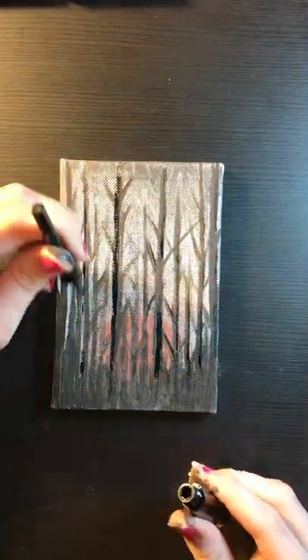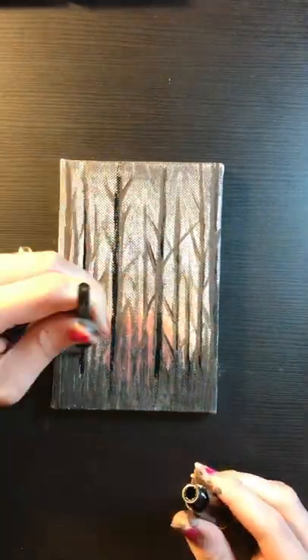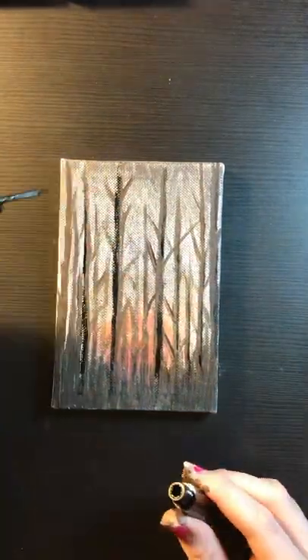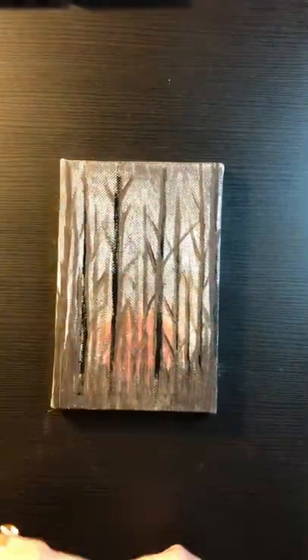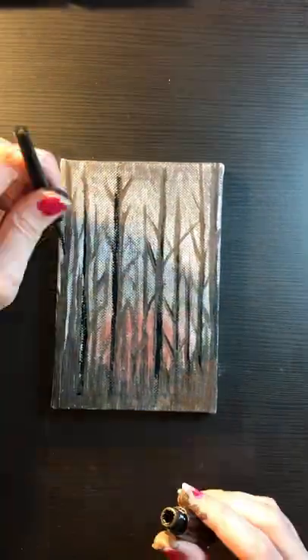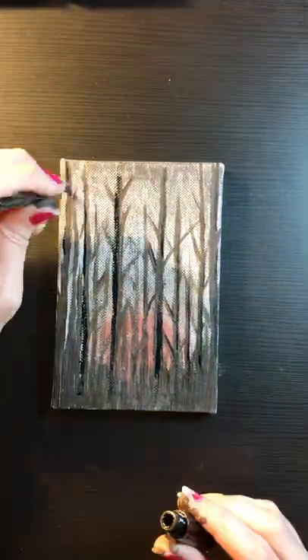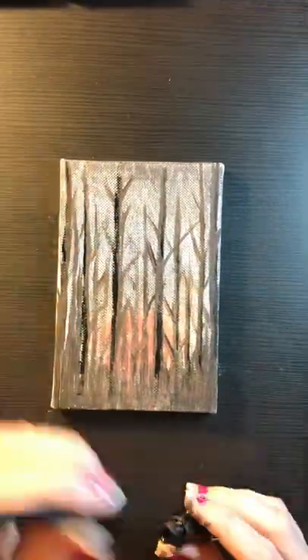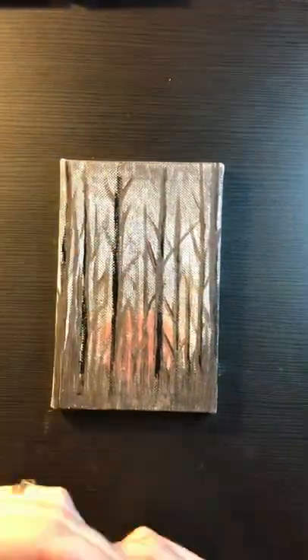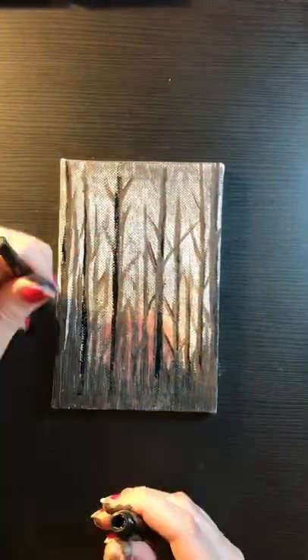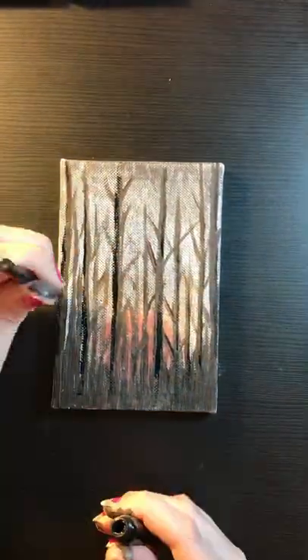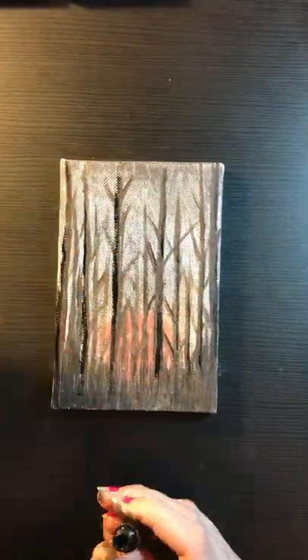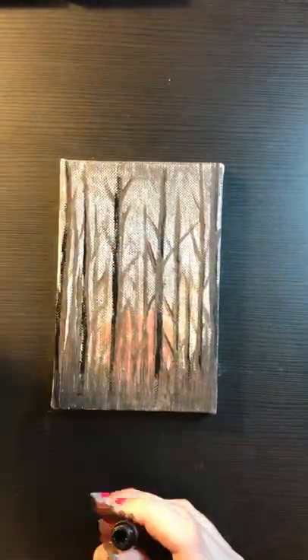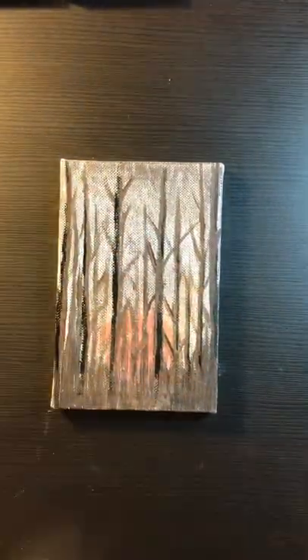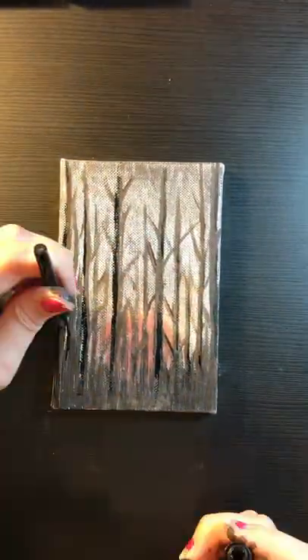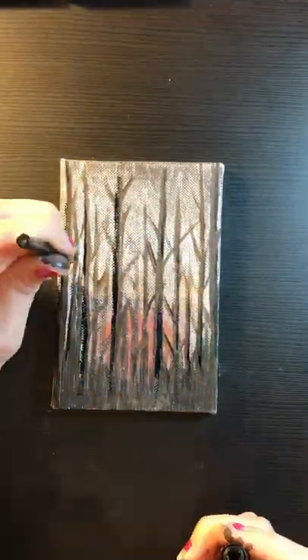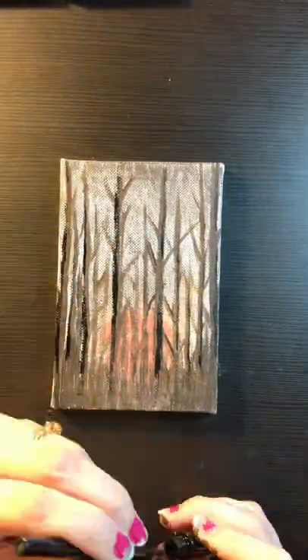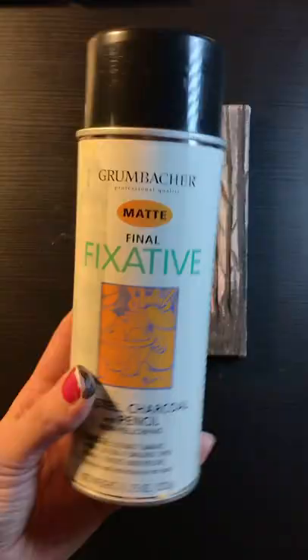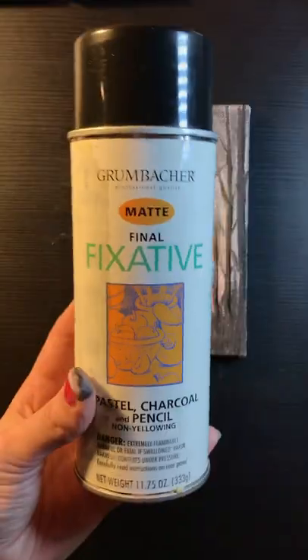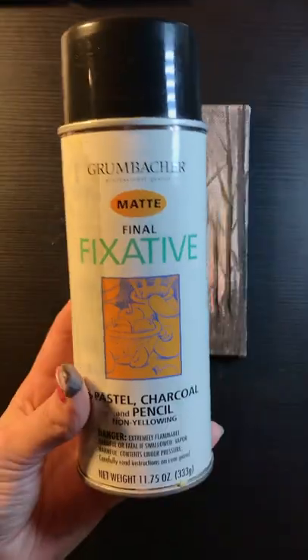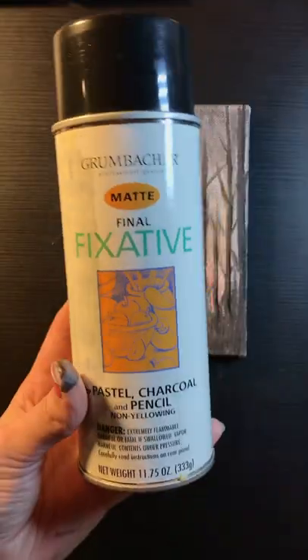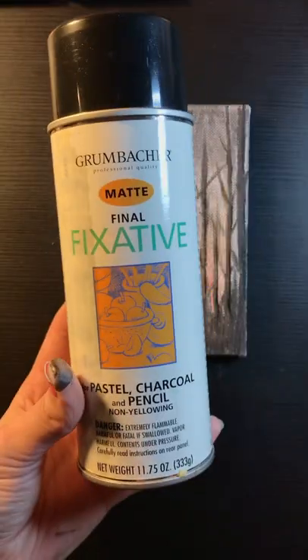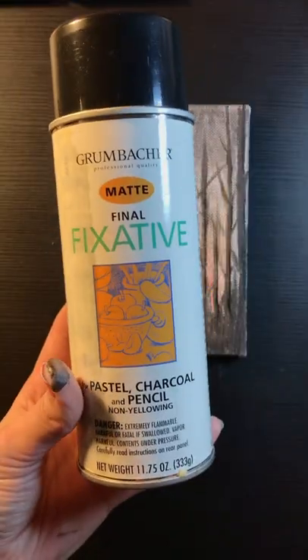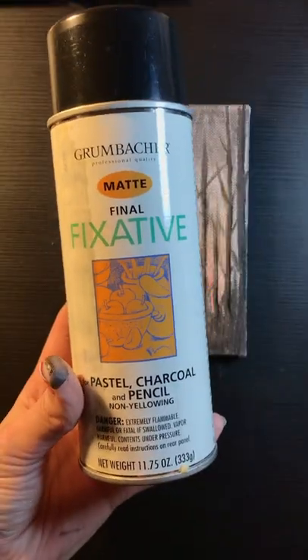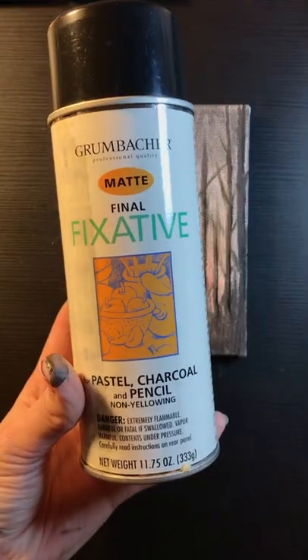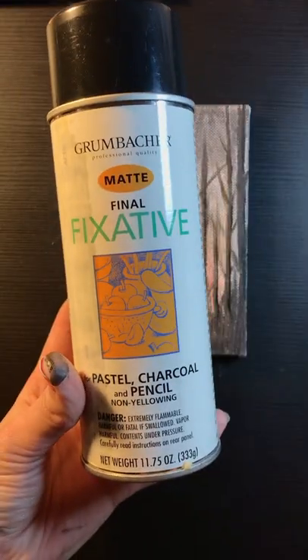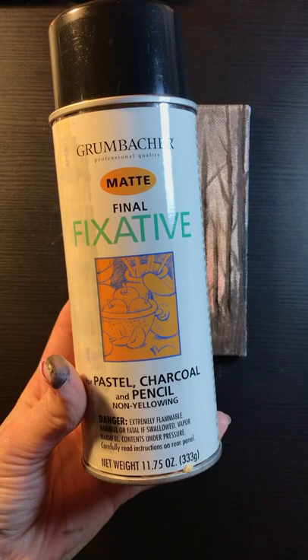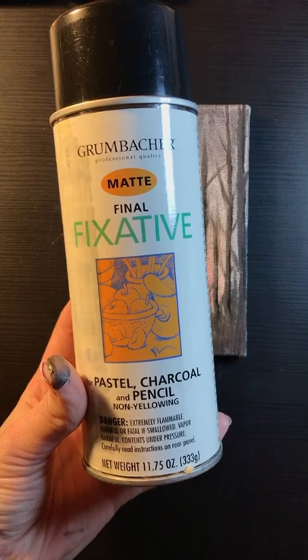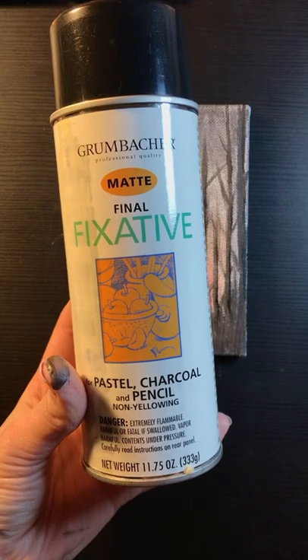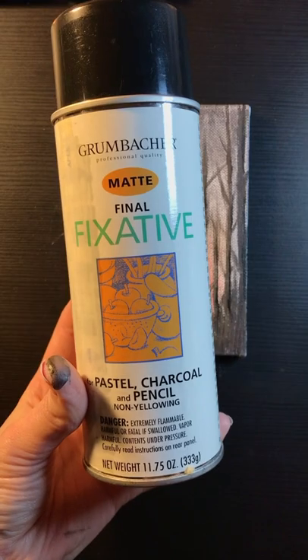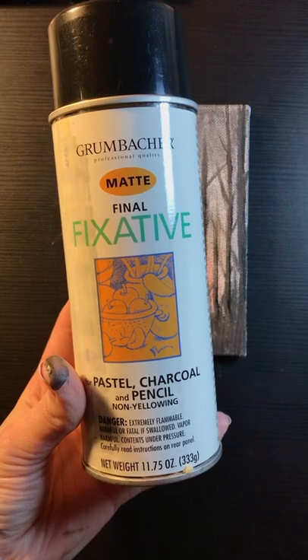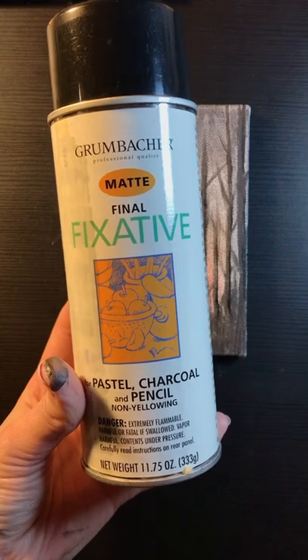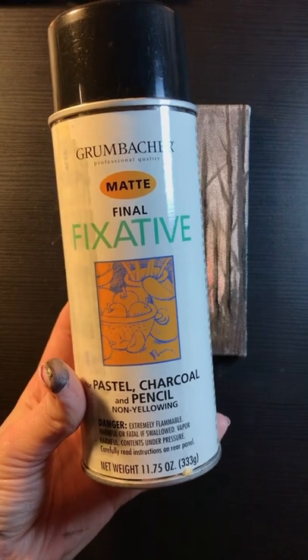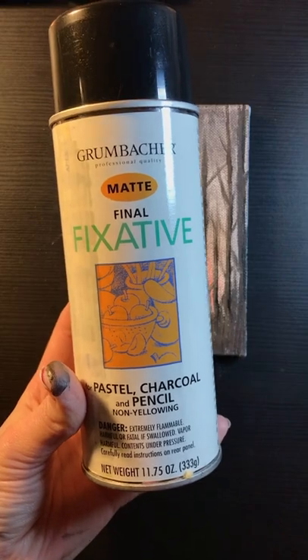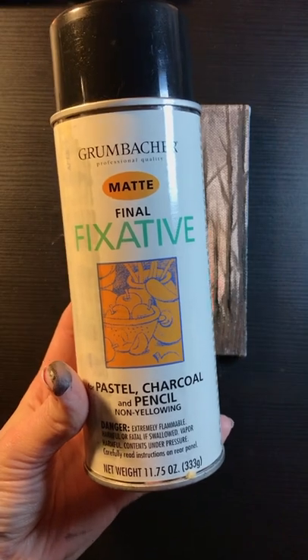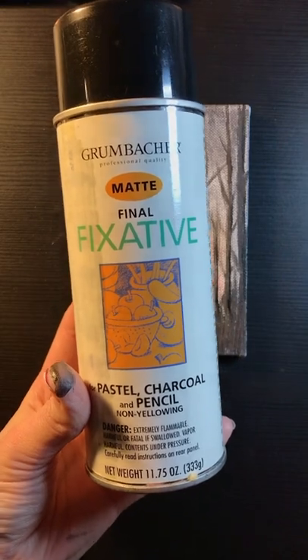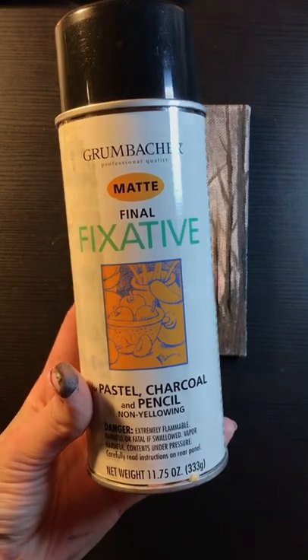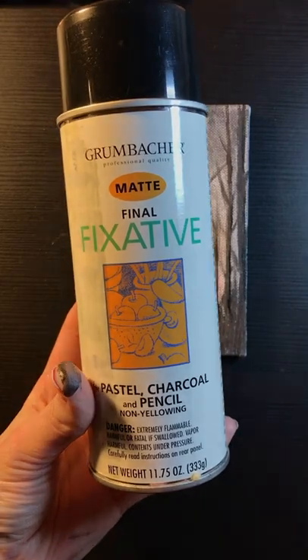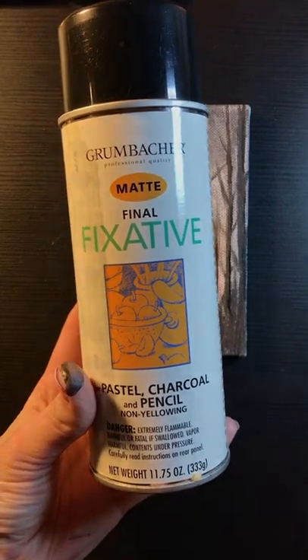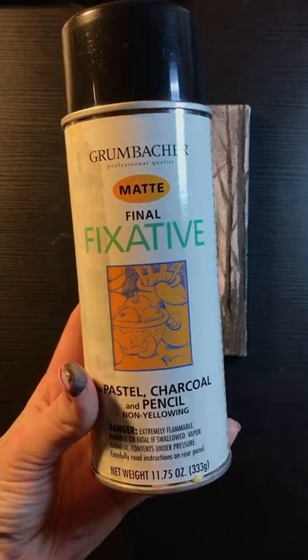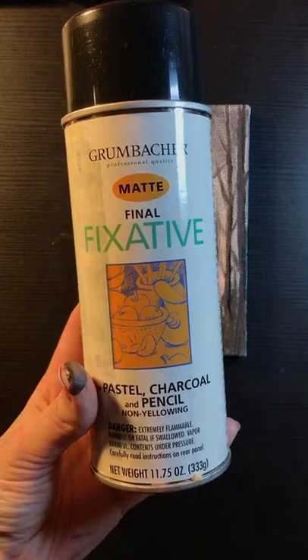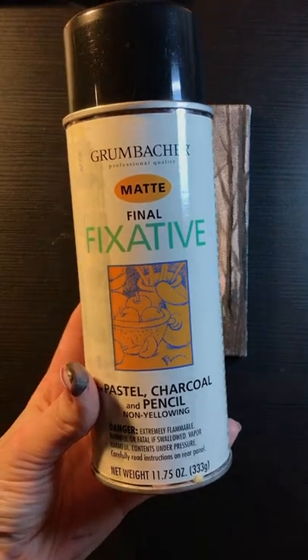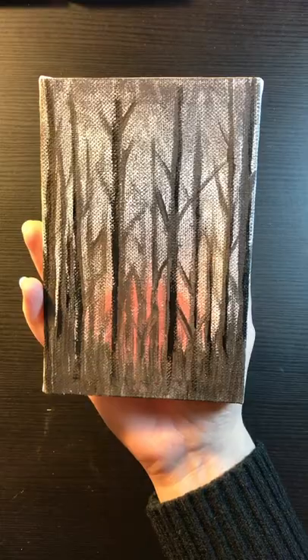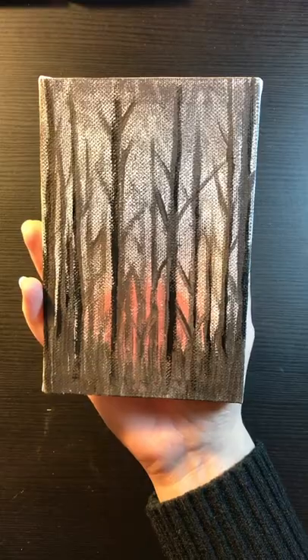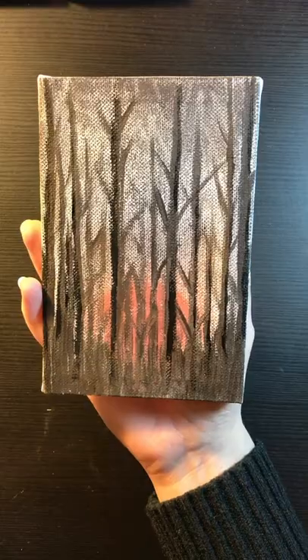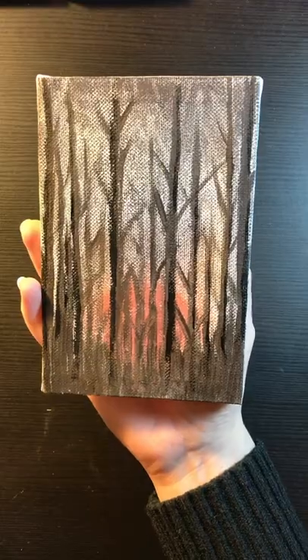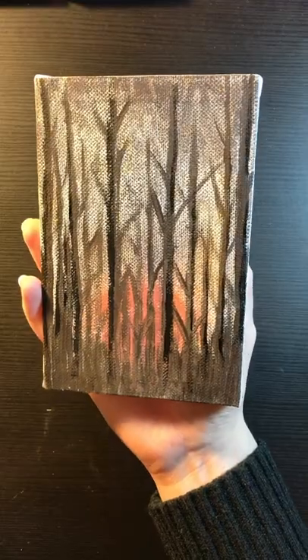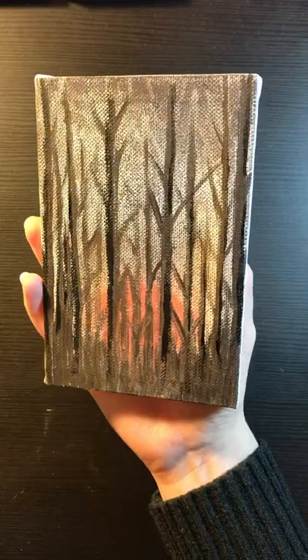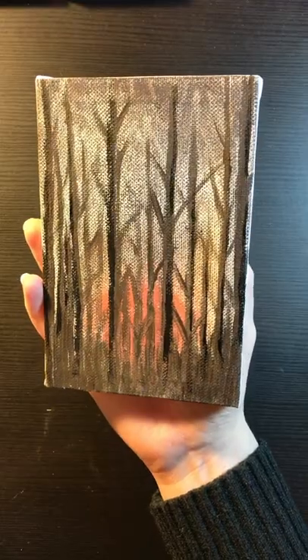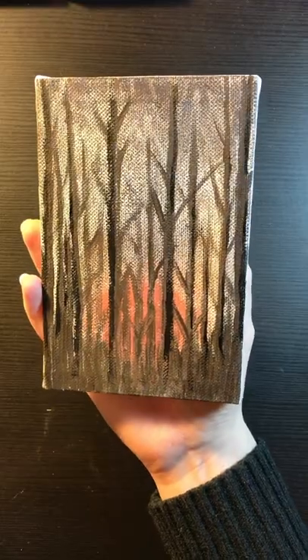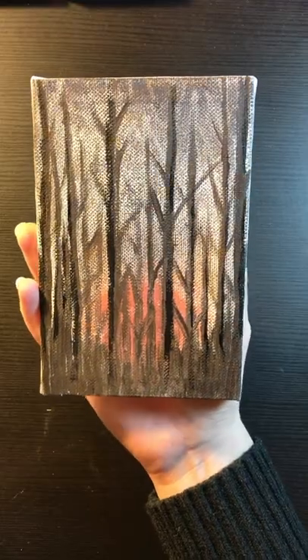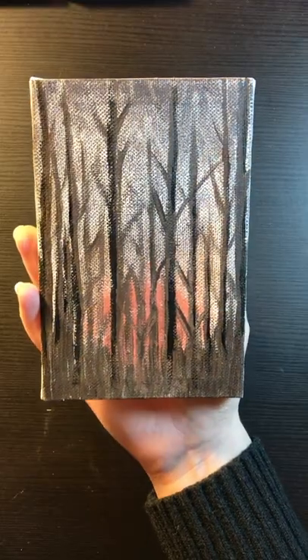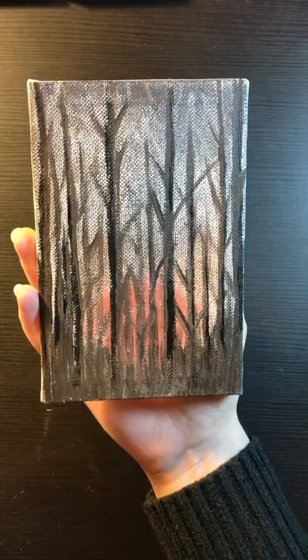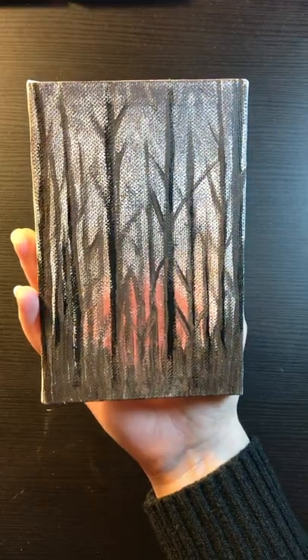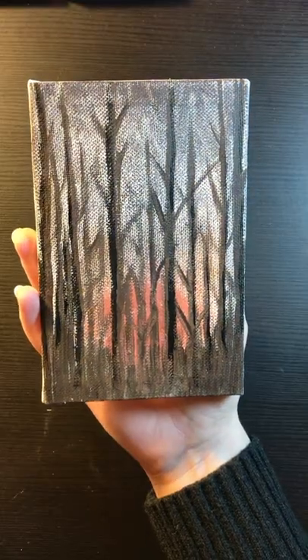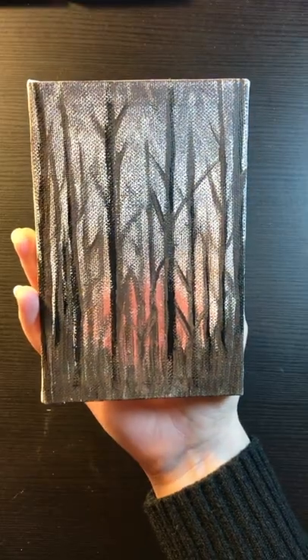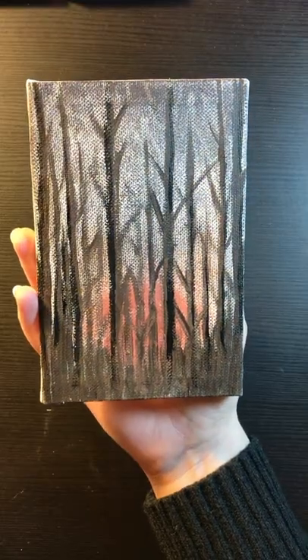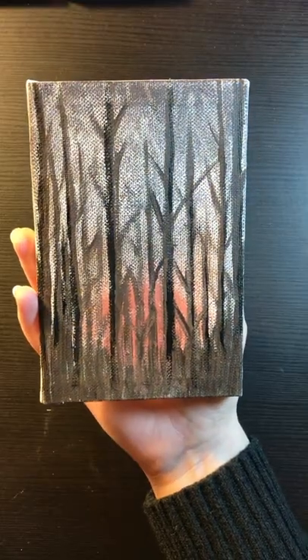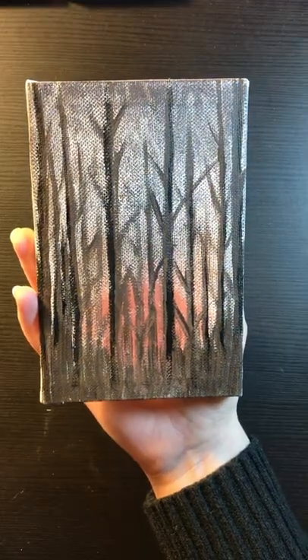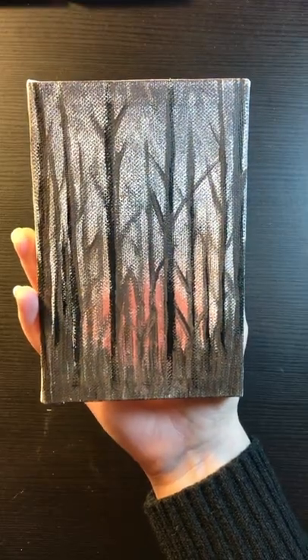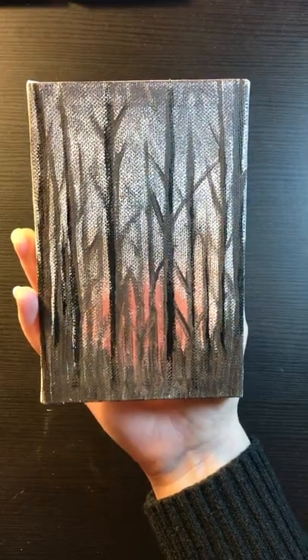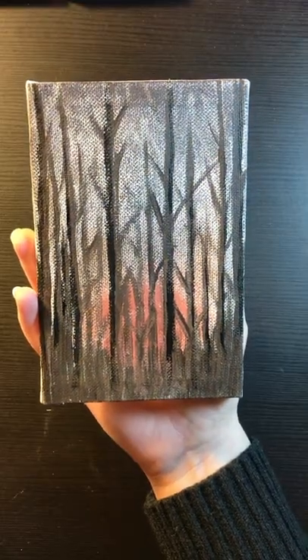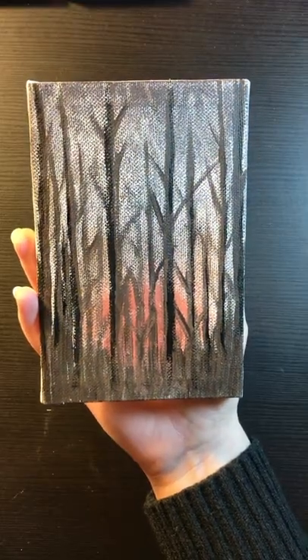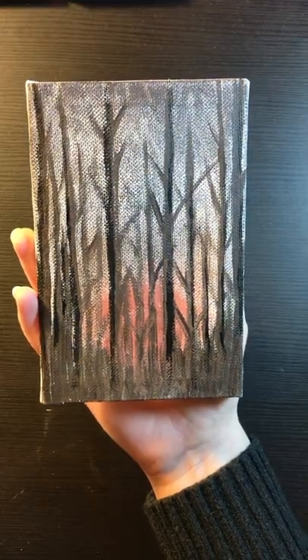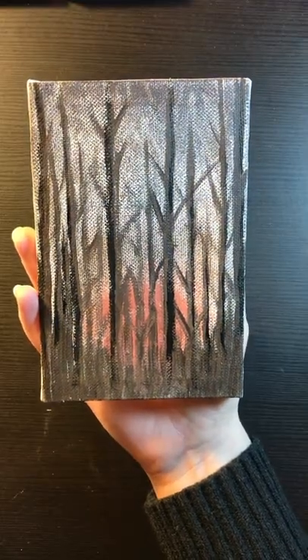Once you're satisfied, apply a fixative product because the makeup will smudge. And now you're done and have a mediocre painting made out of makeup.